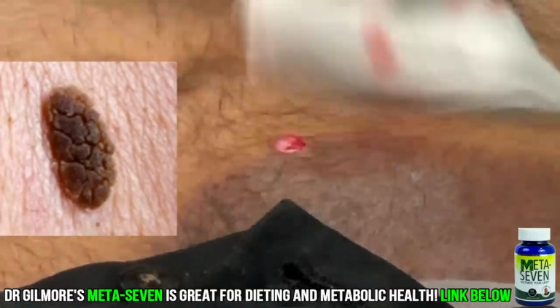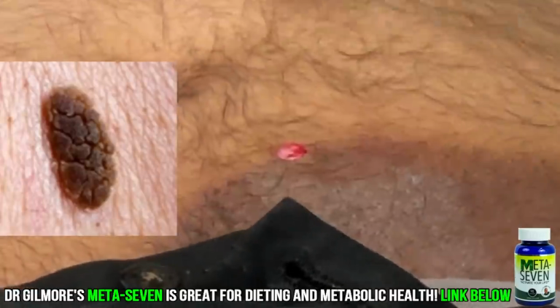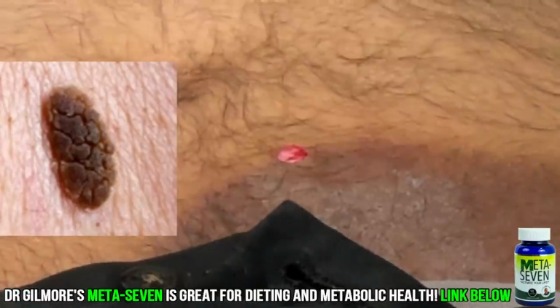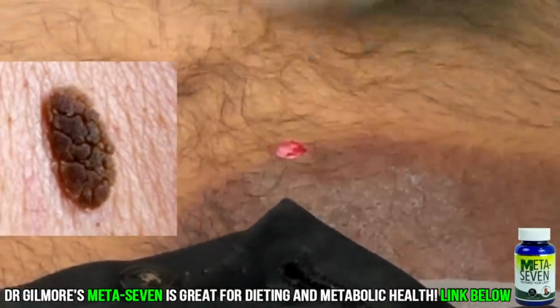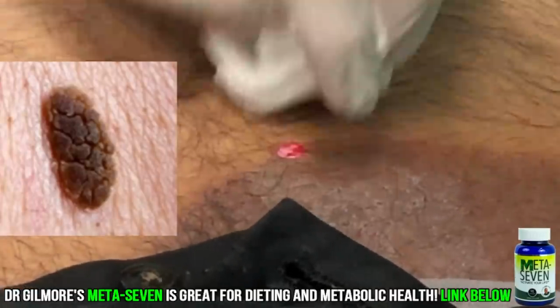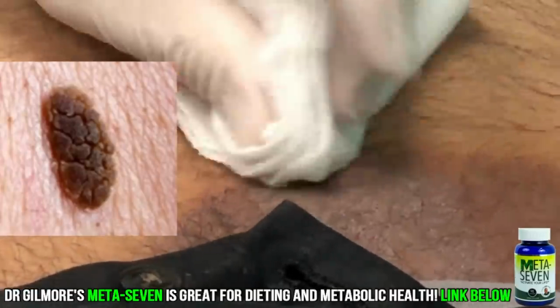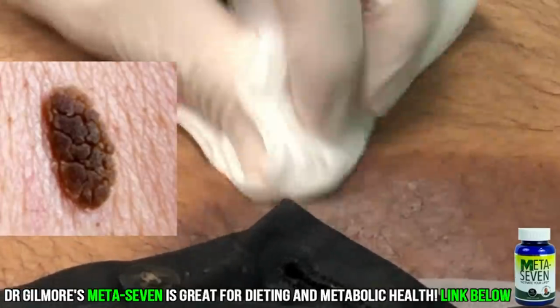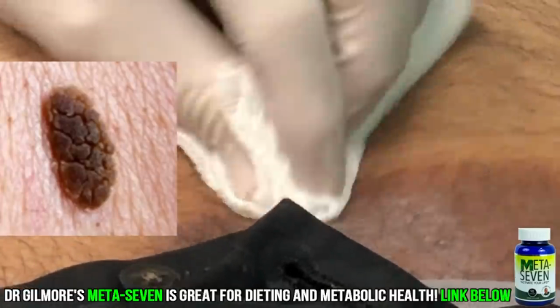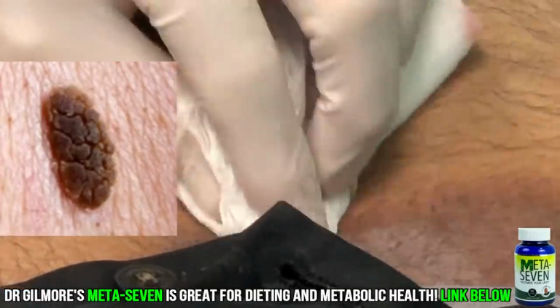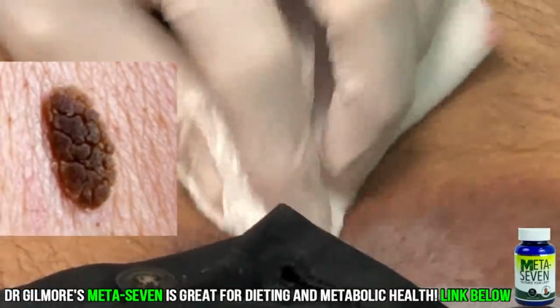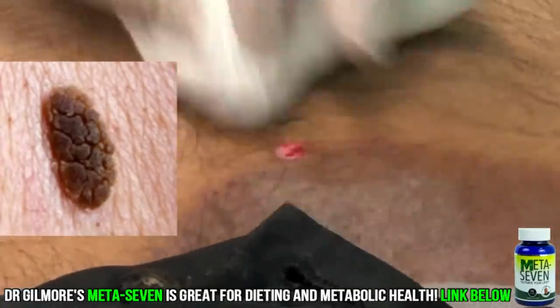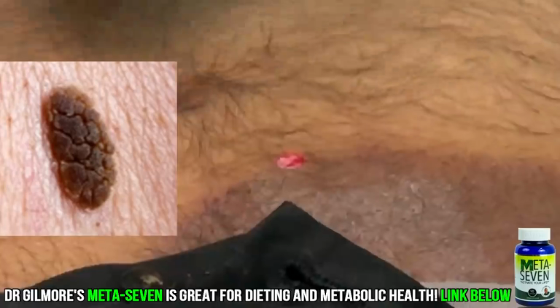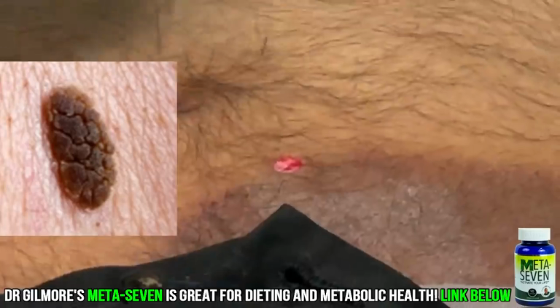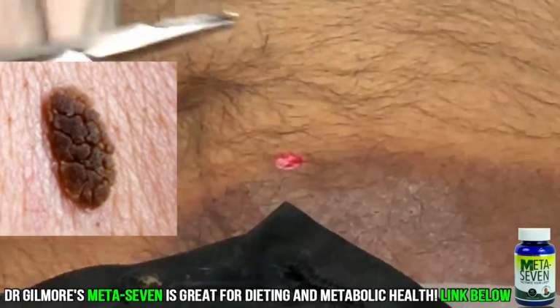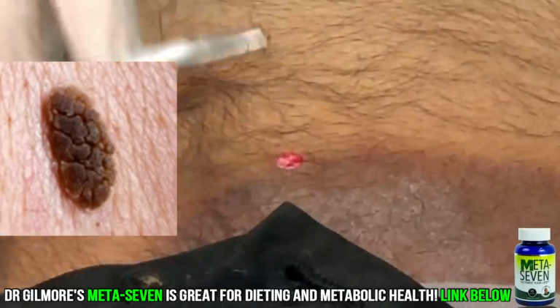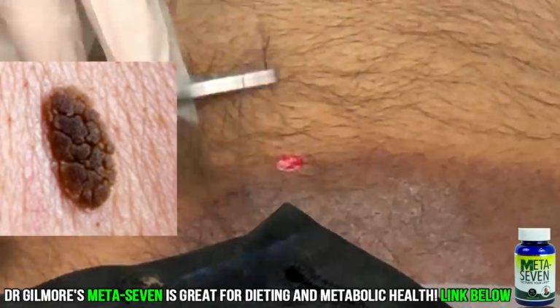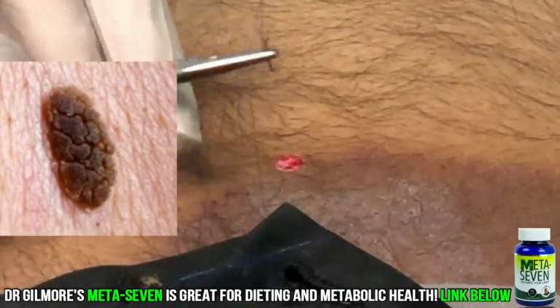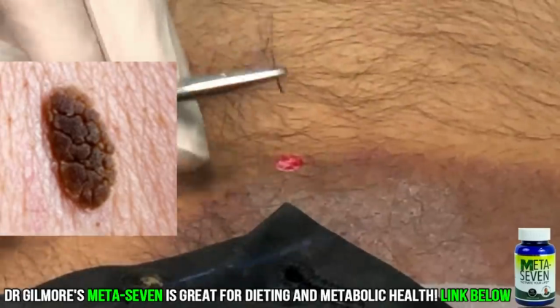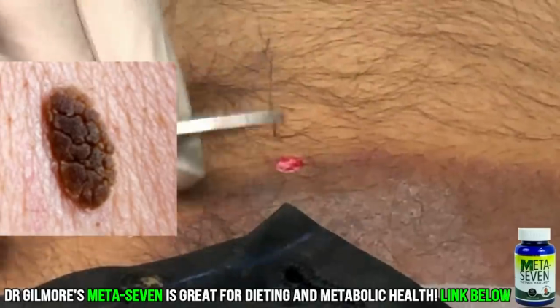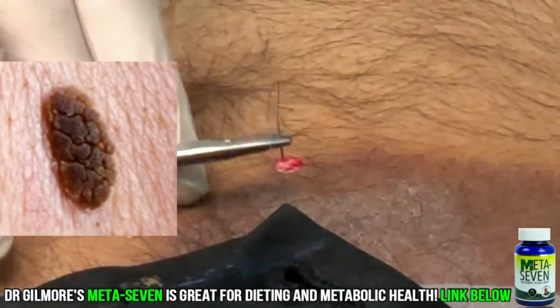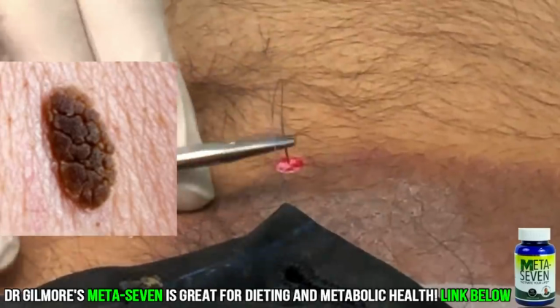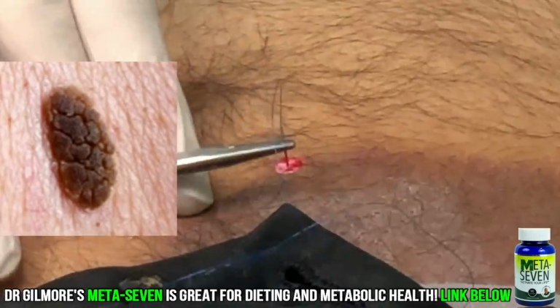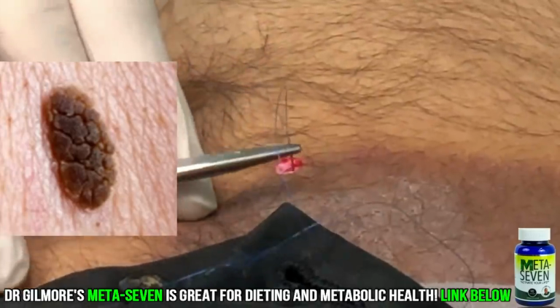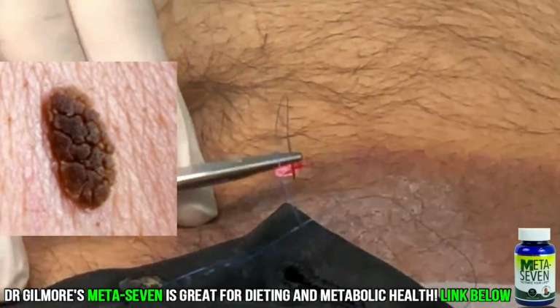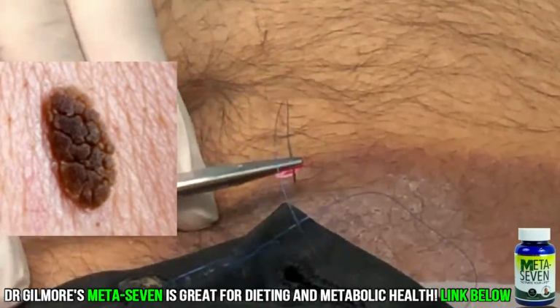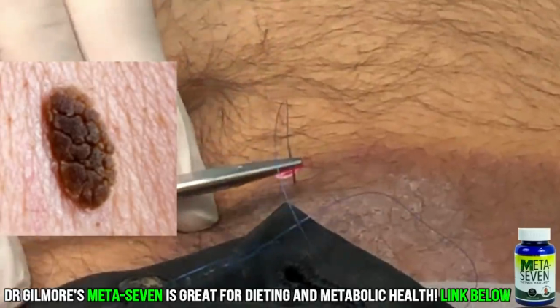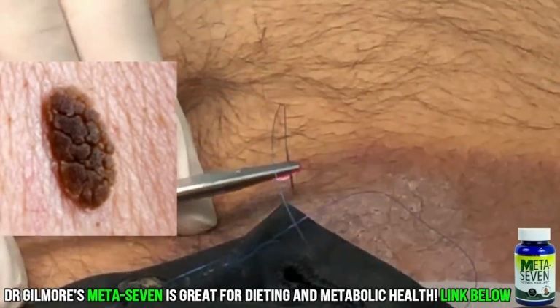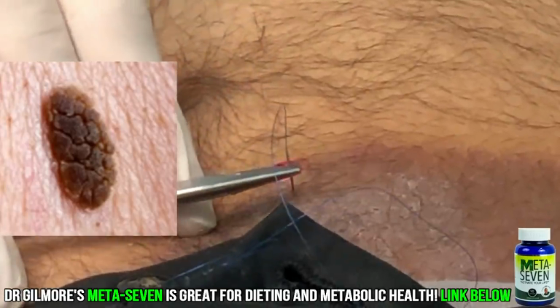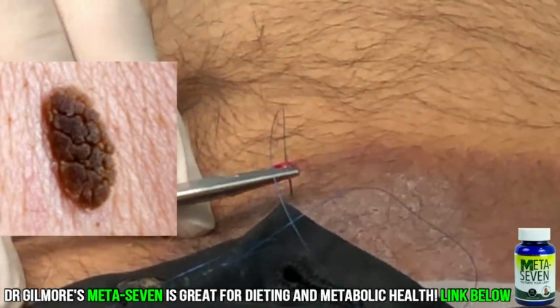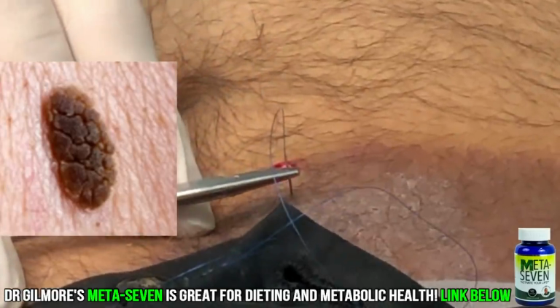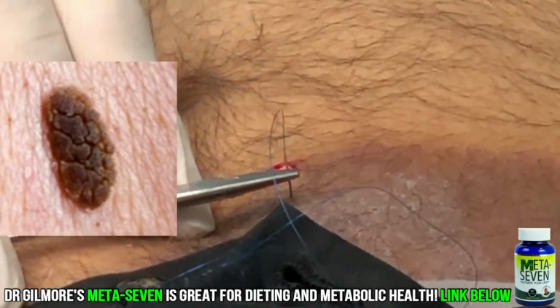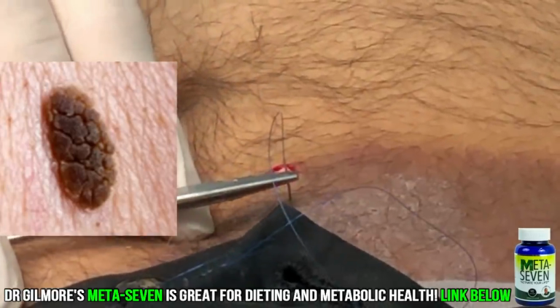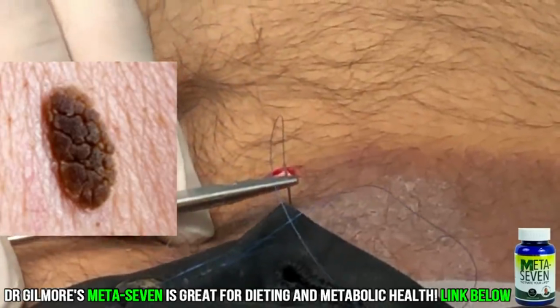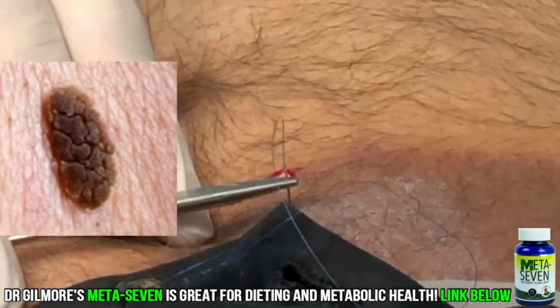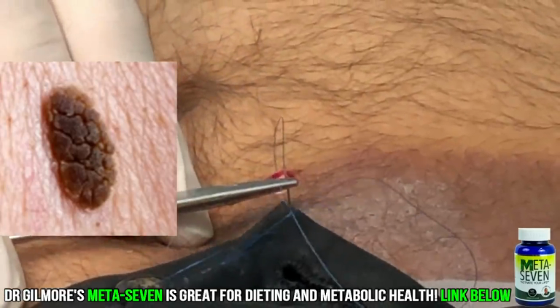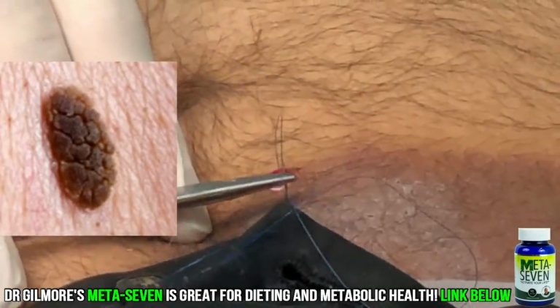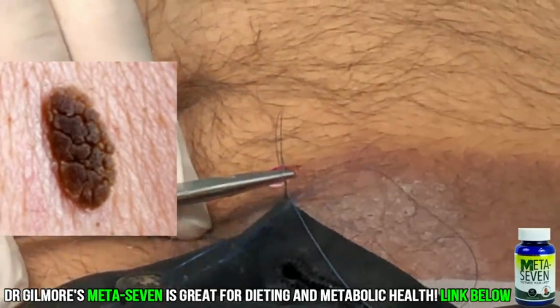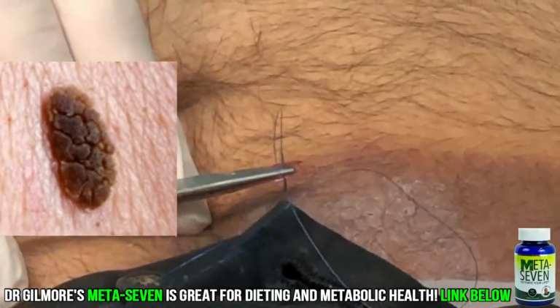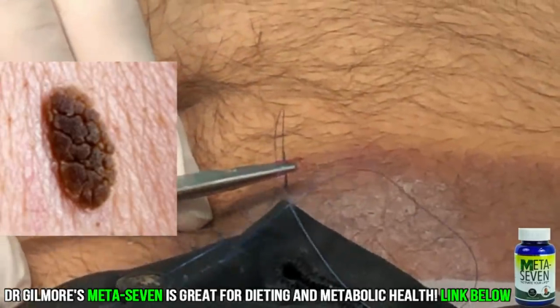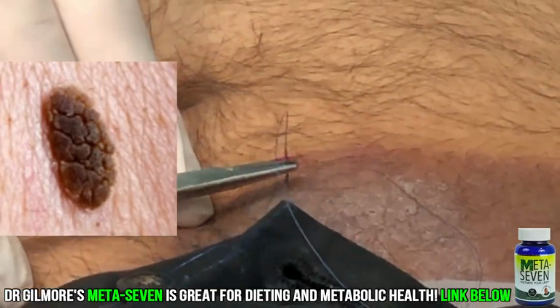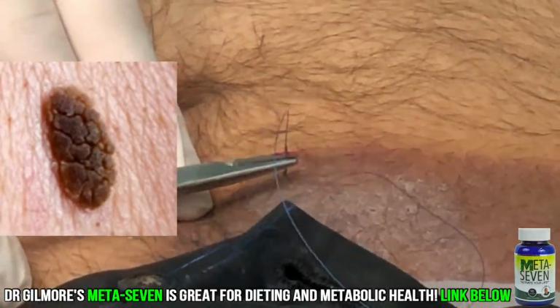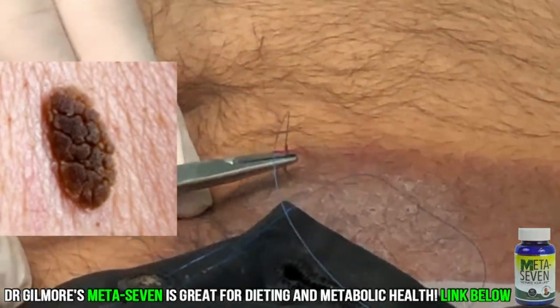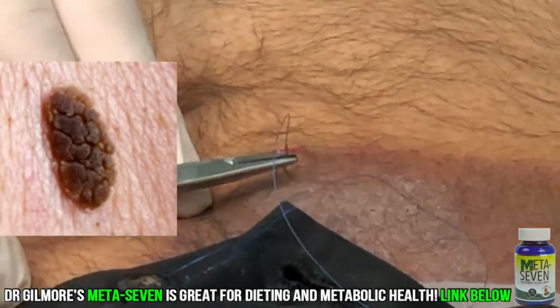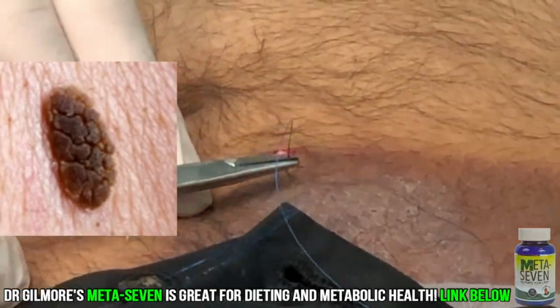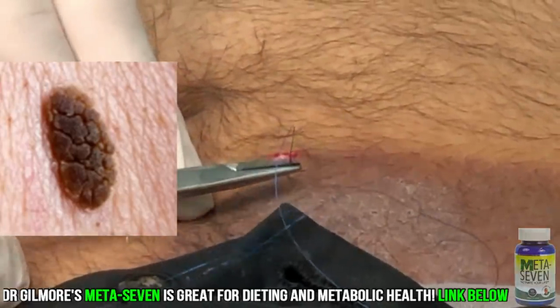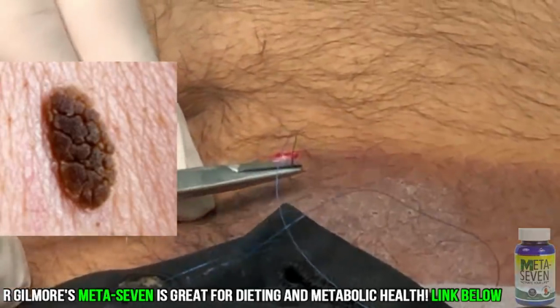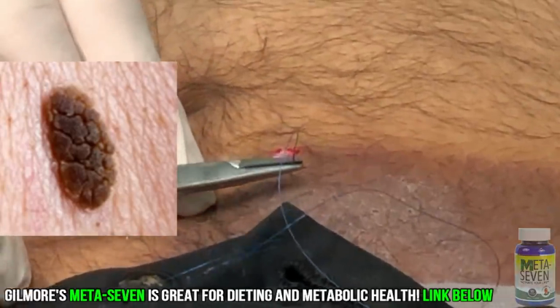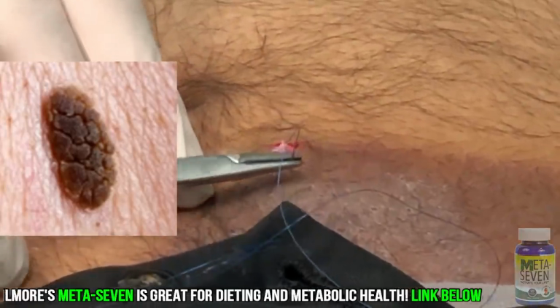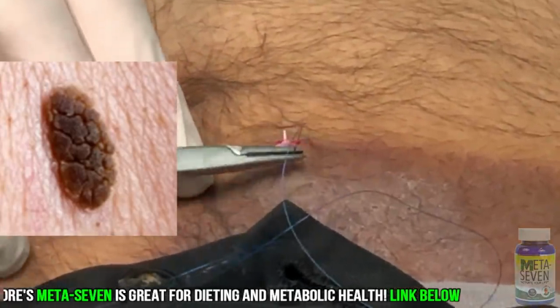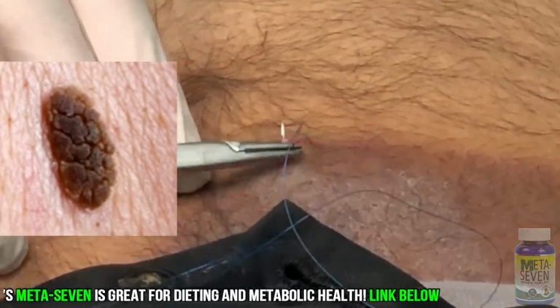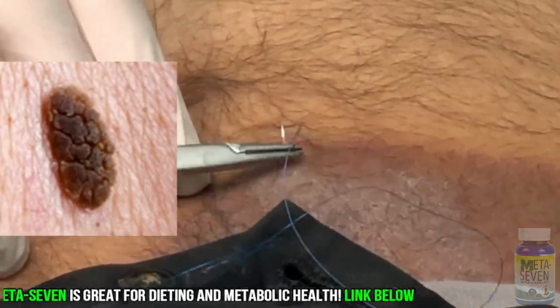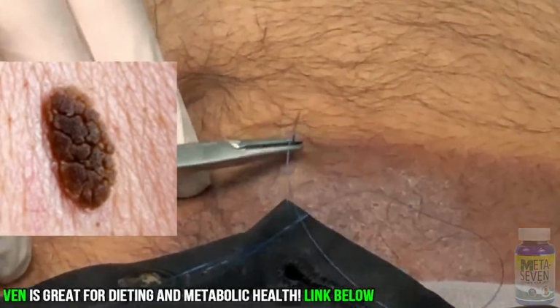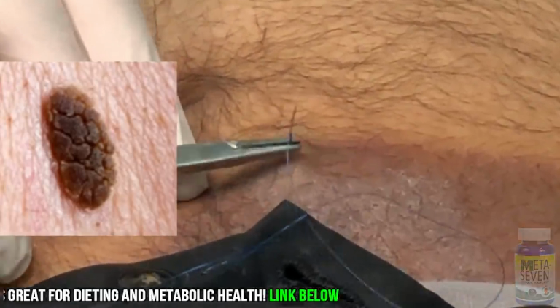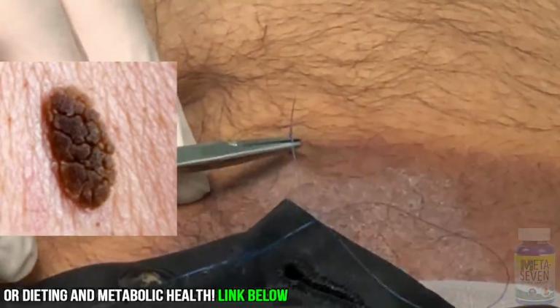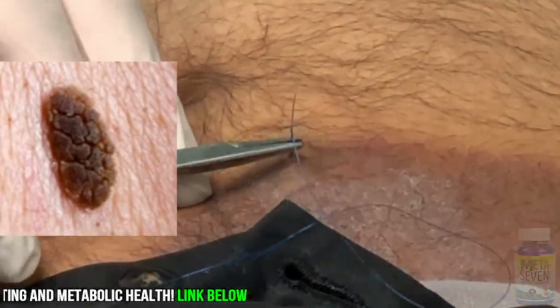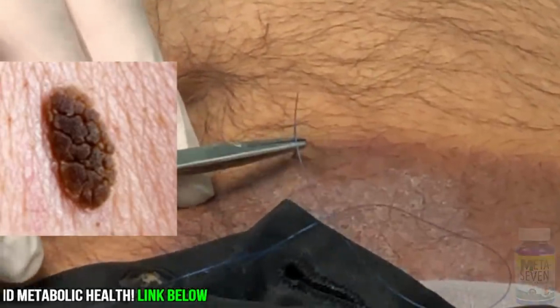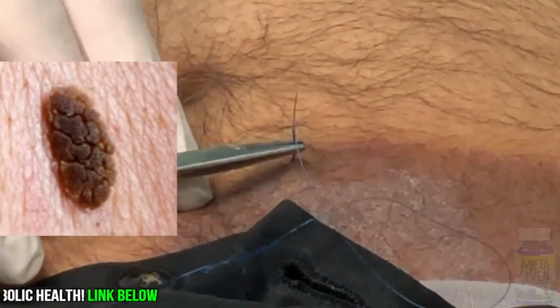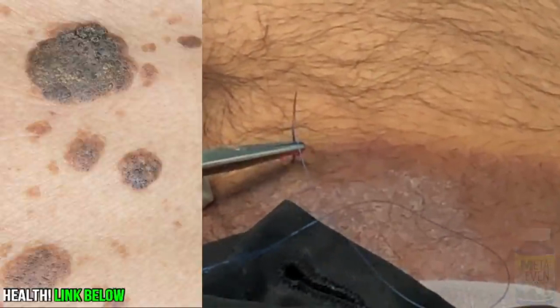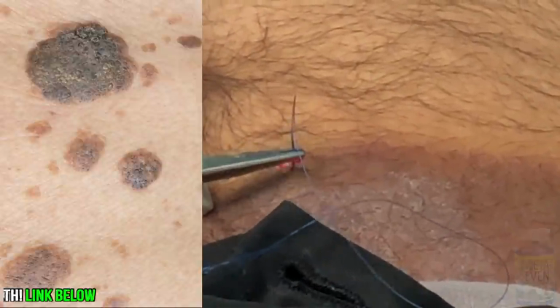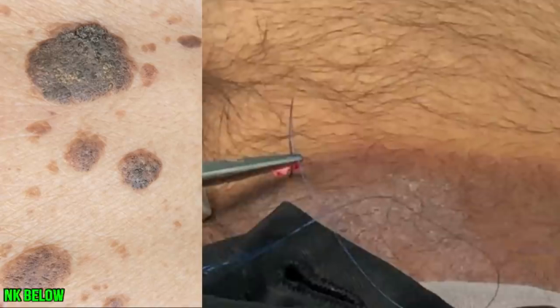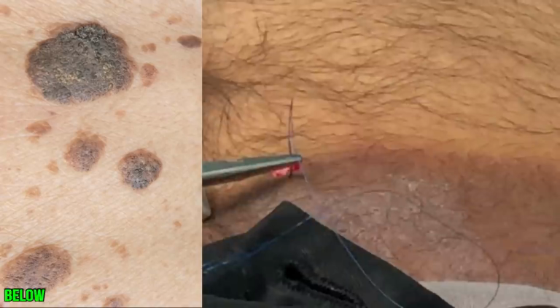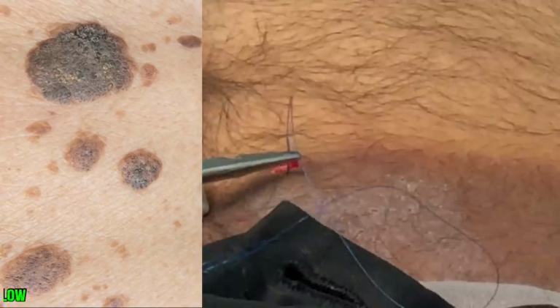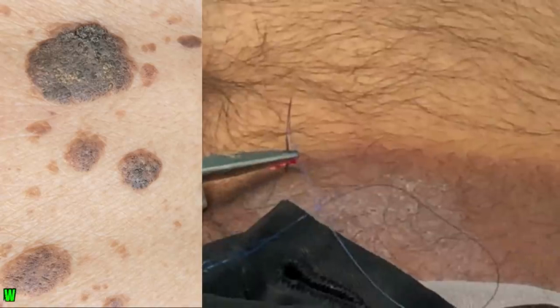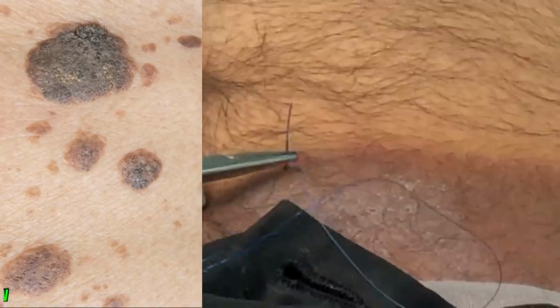Mr. Goose, you still with me? Yes. All right. So this is a little 4-0 Prolene — we'll just stitch that right up.